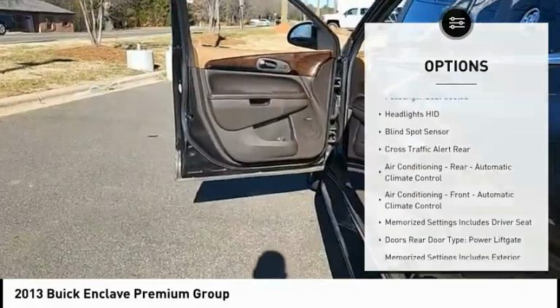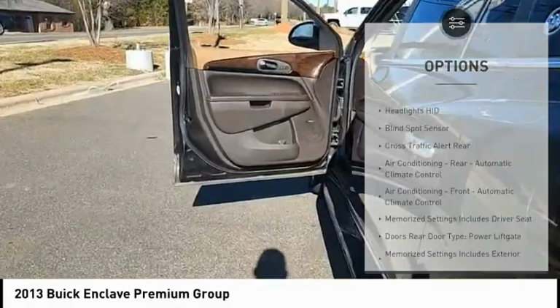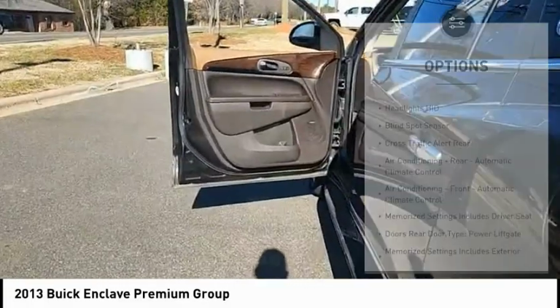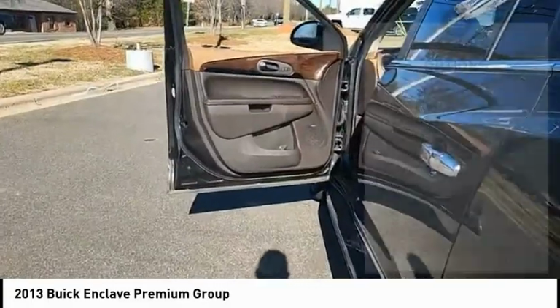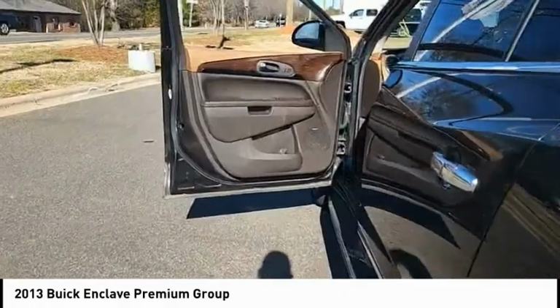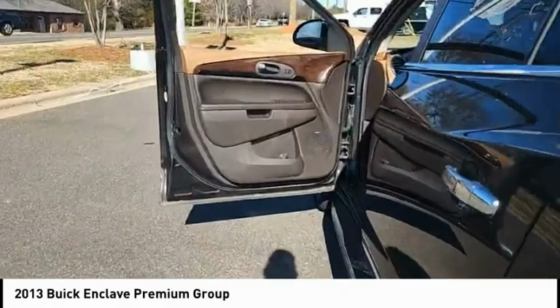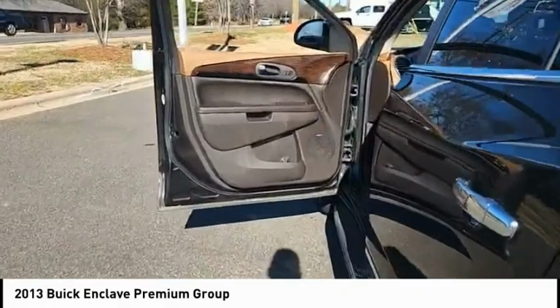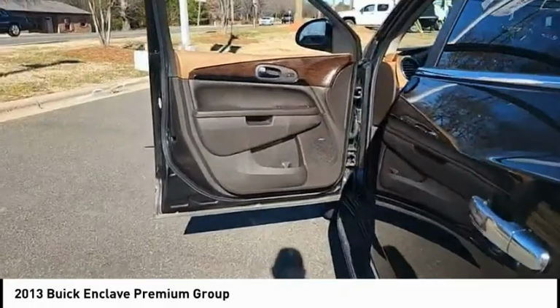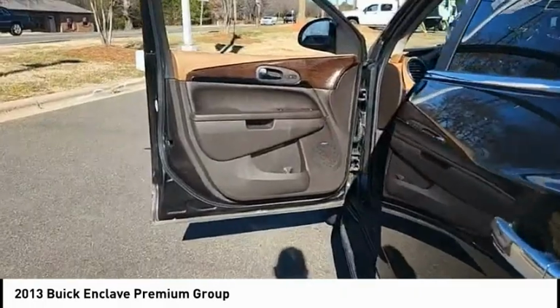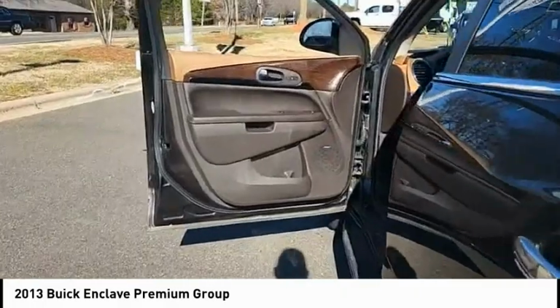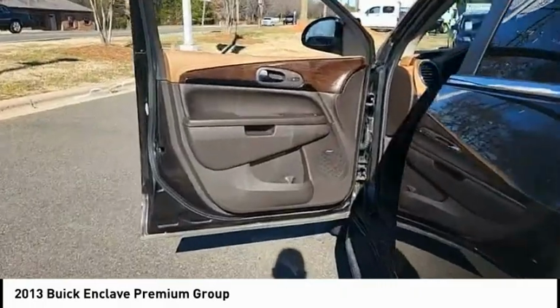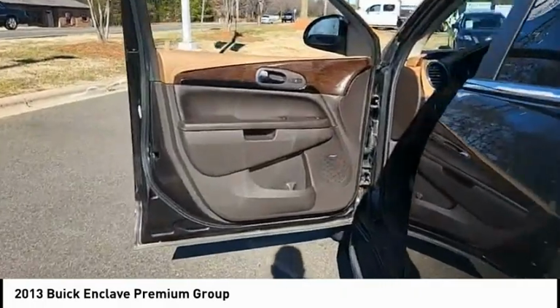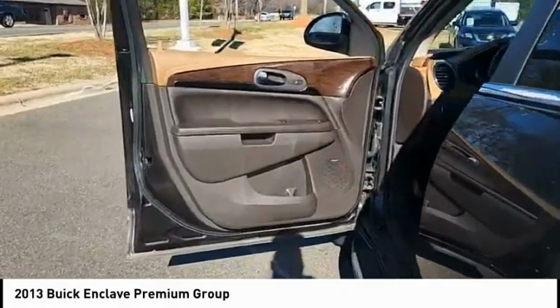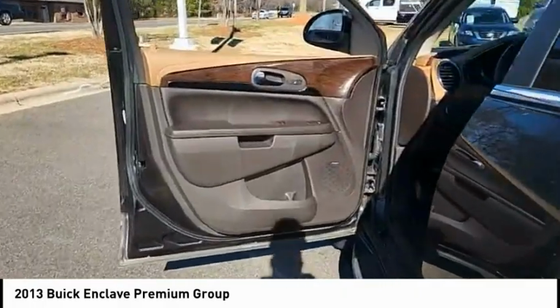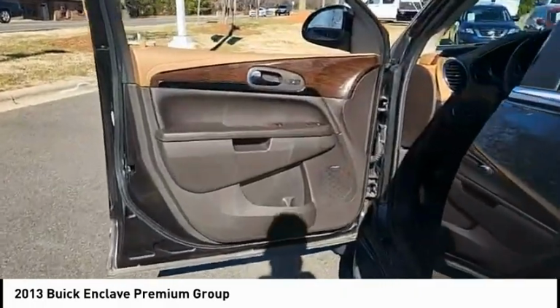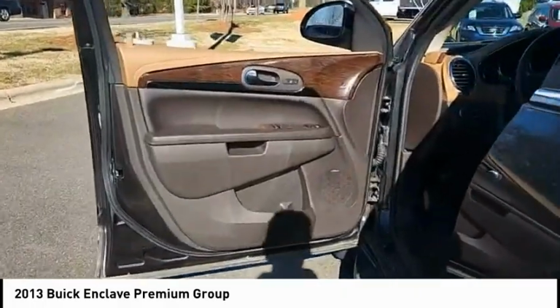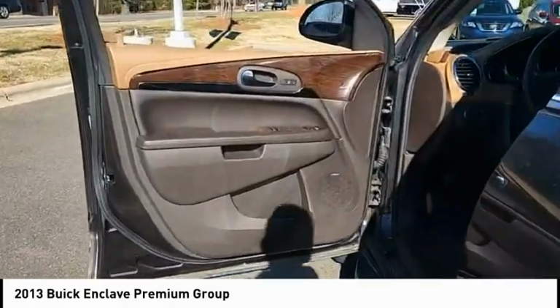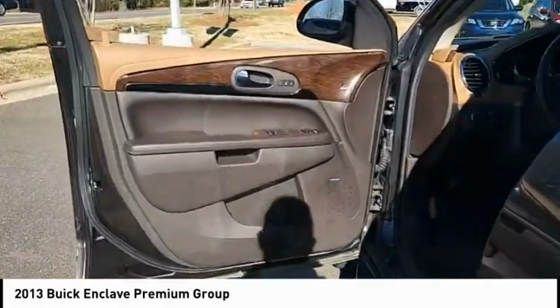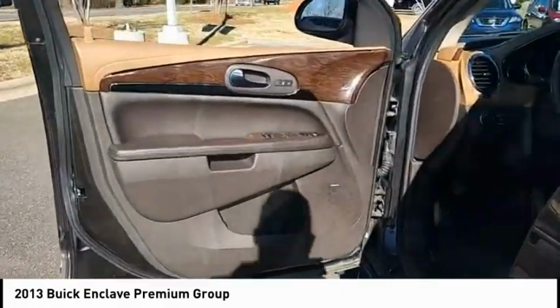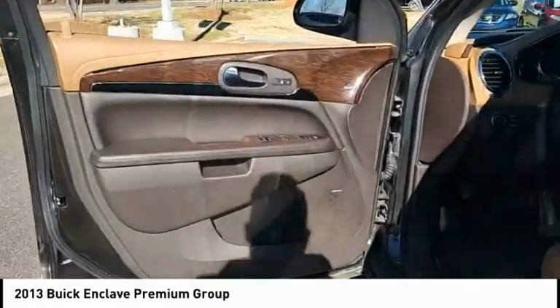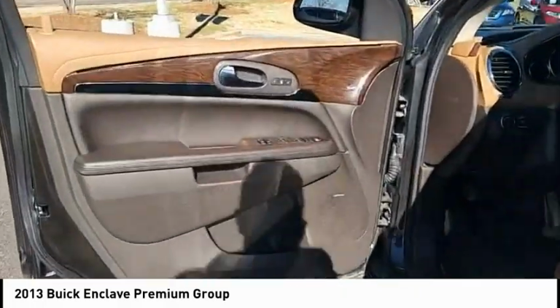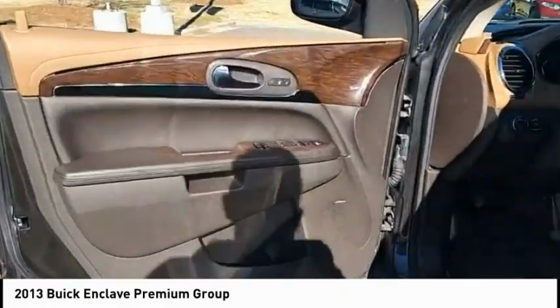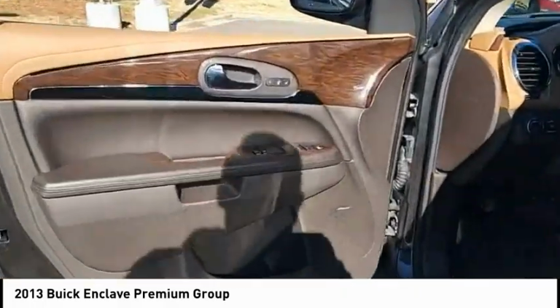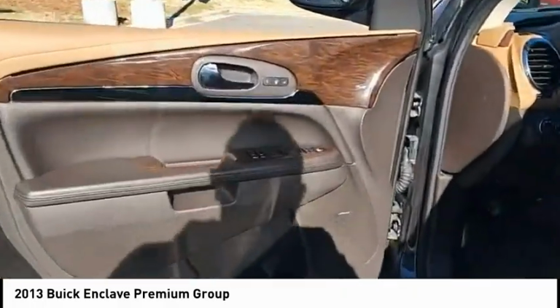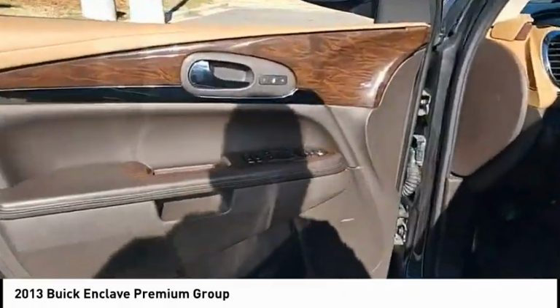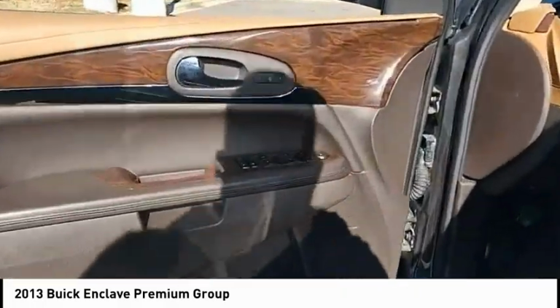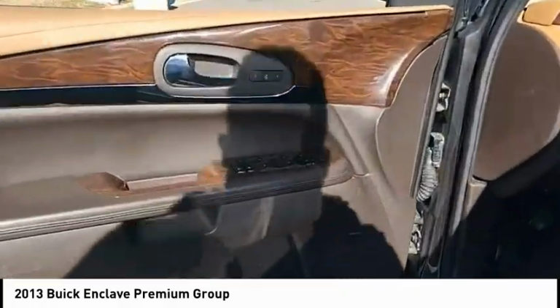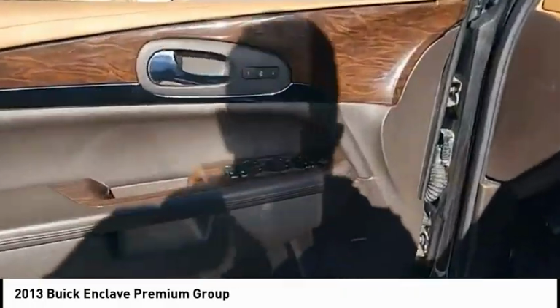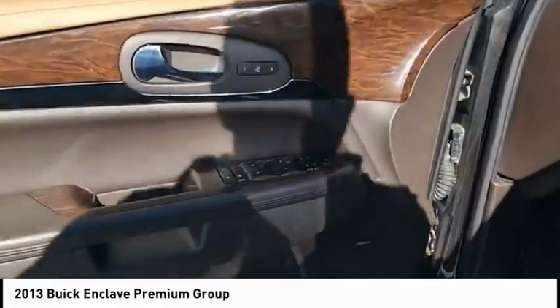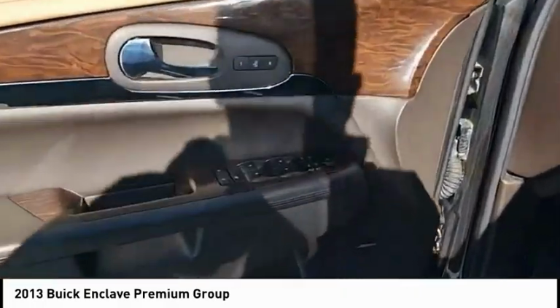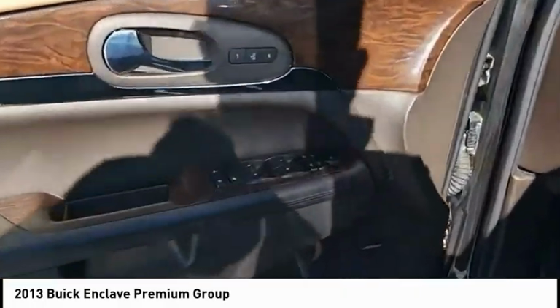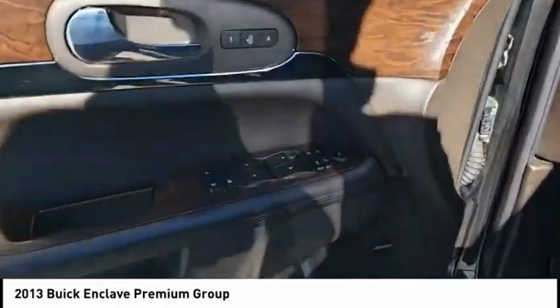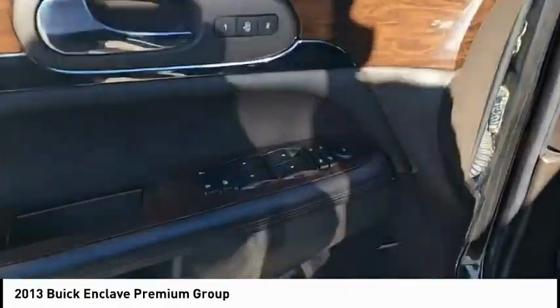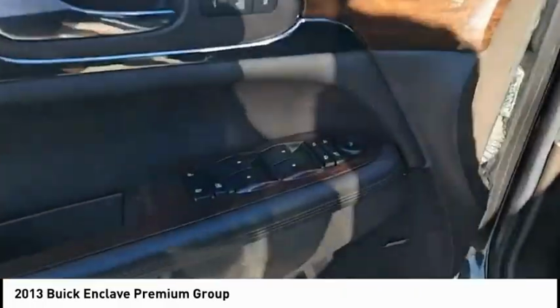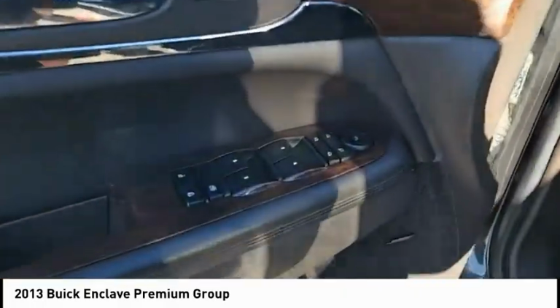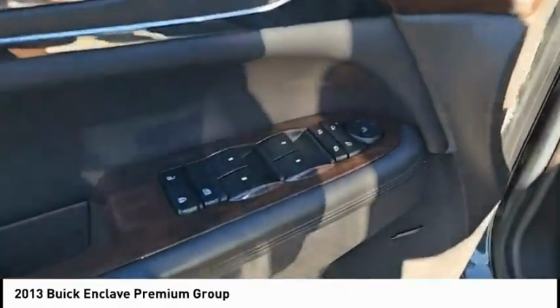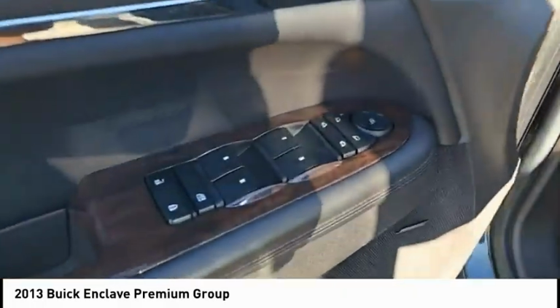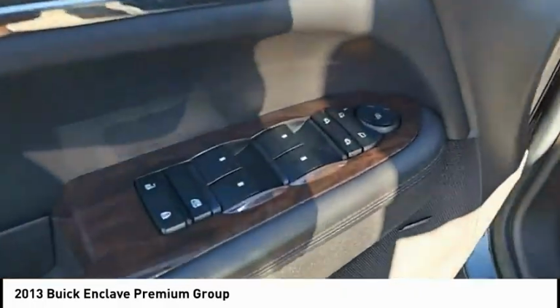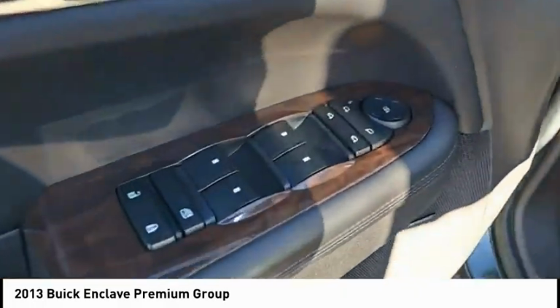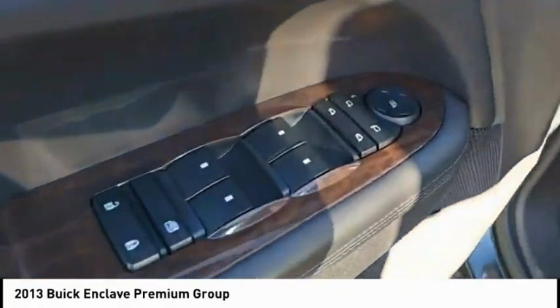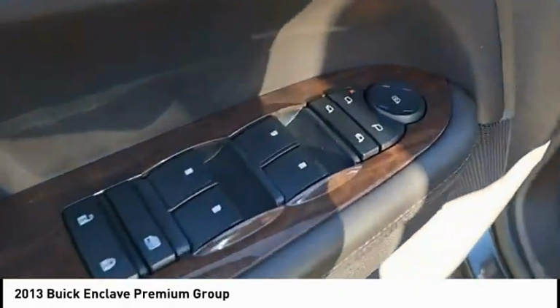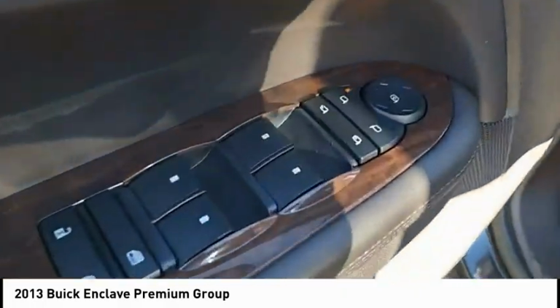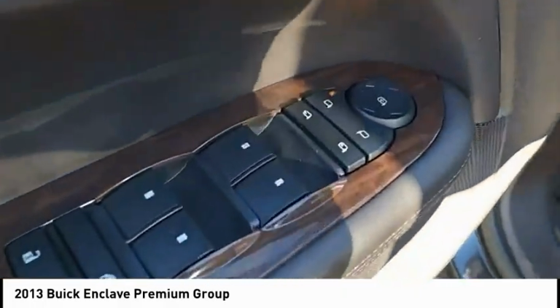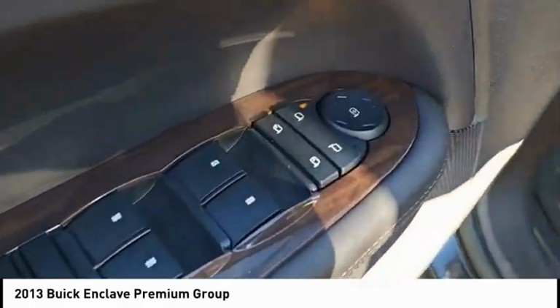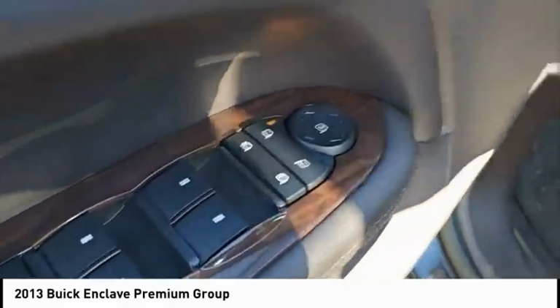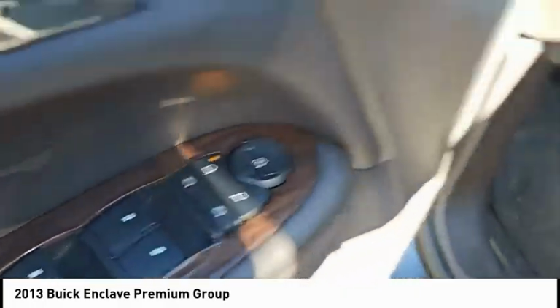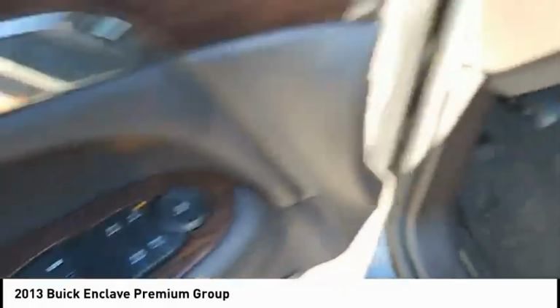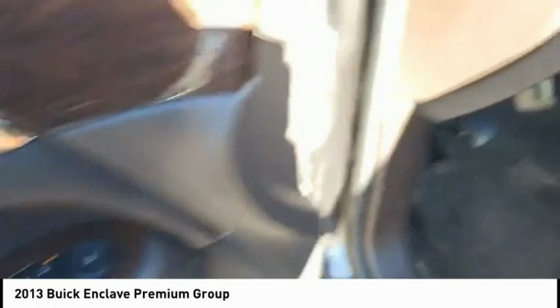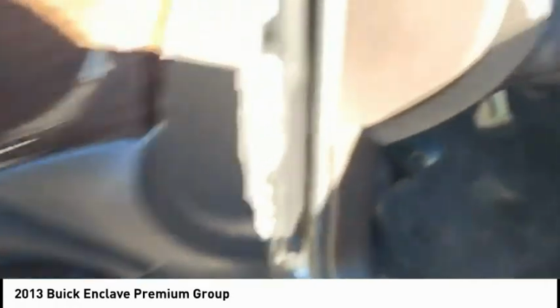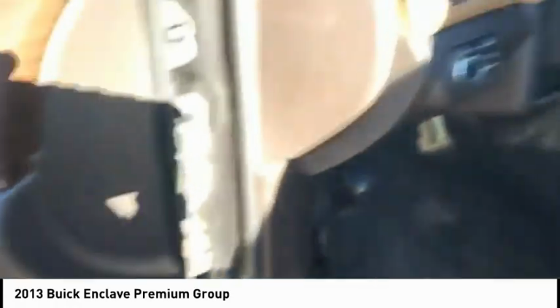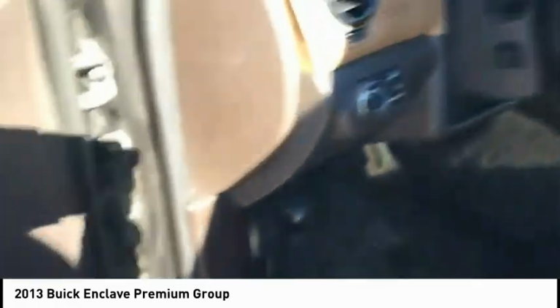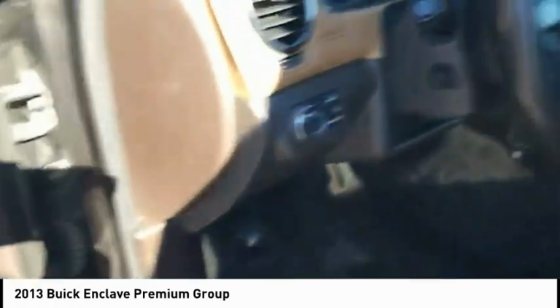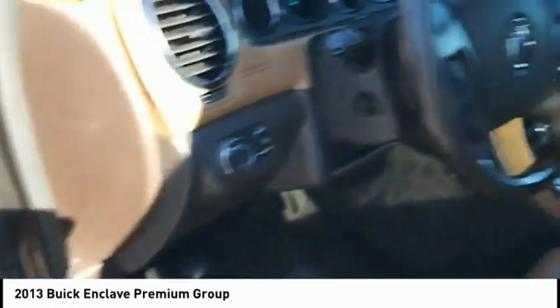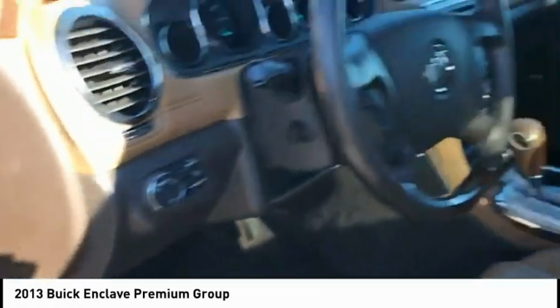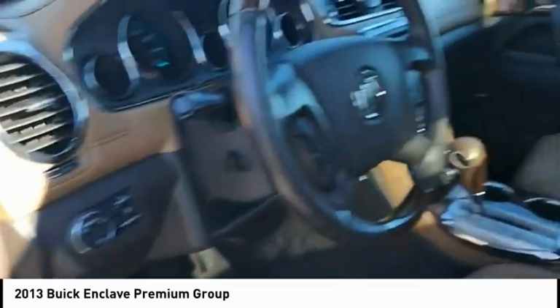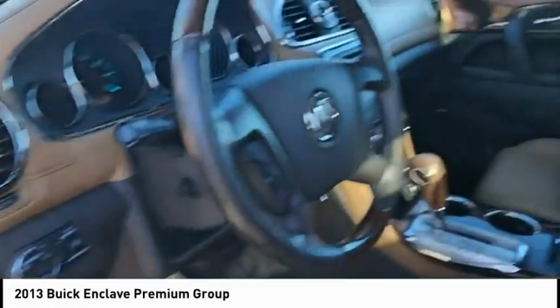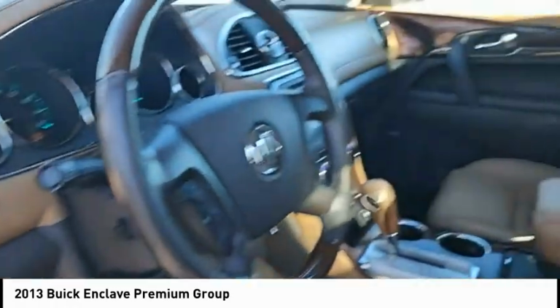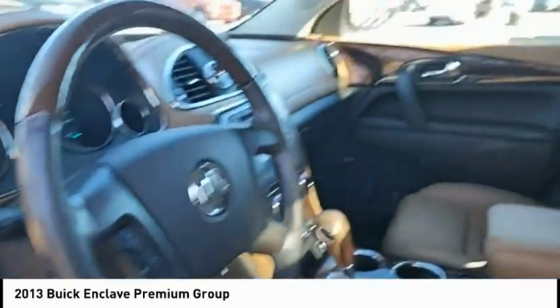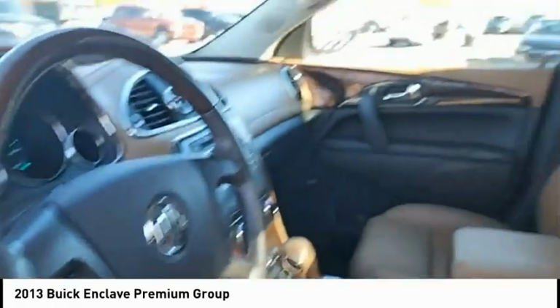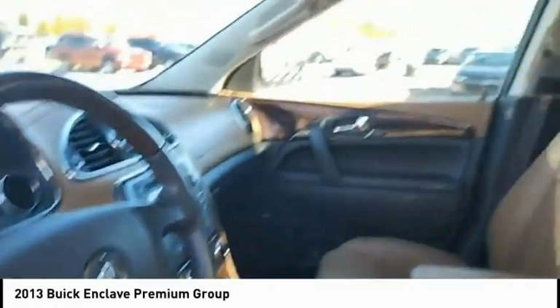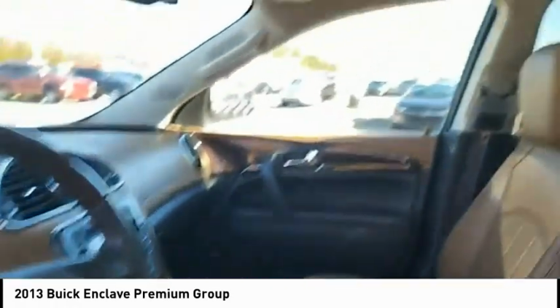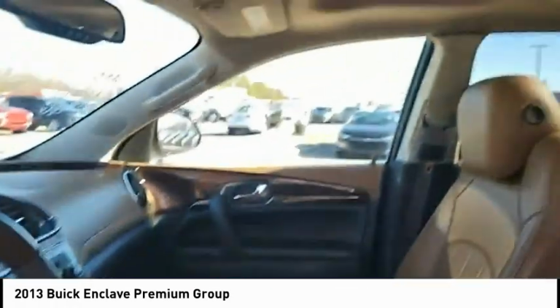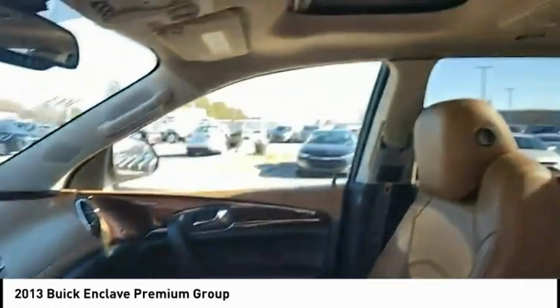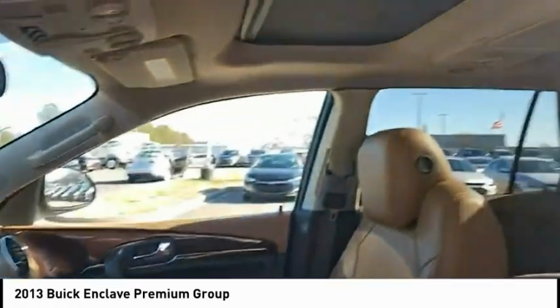Airbags front and center, audio headphone jacks, rear audio volume control. Come take a test drive today.